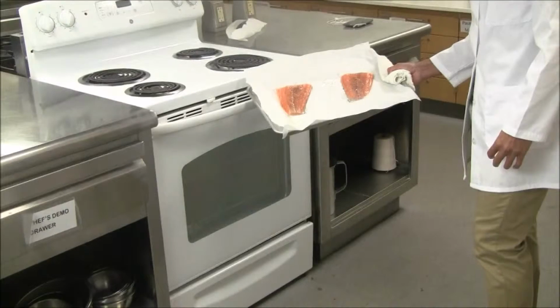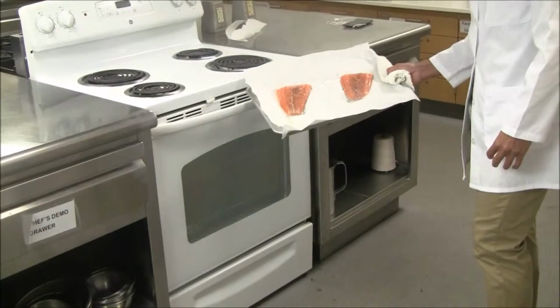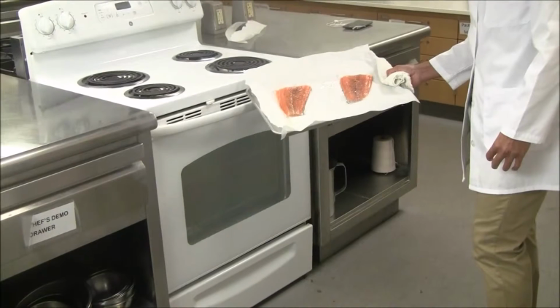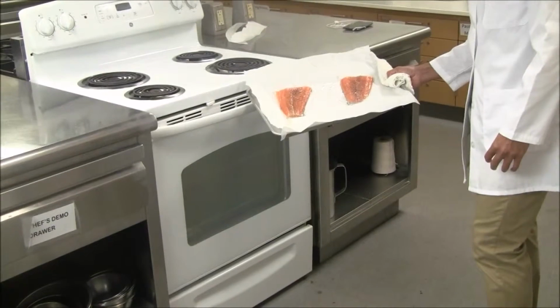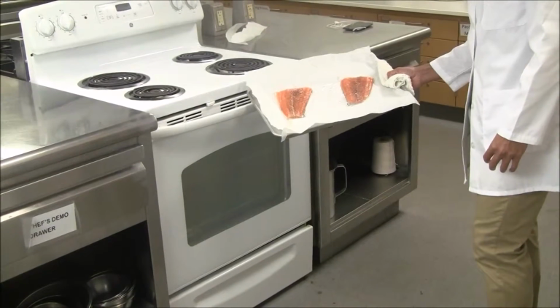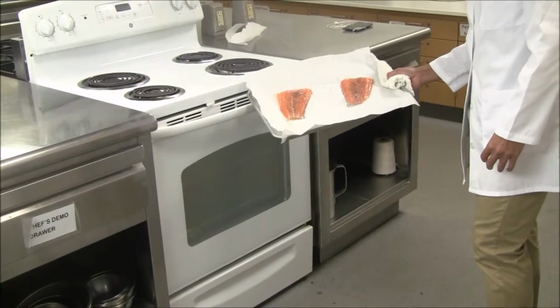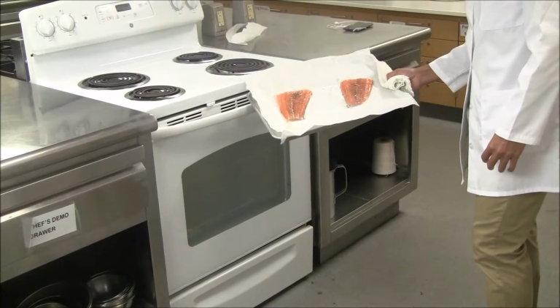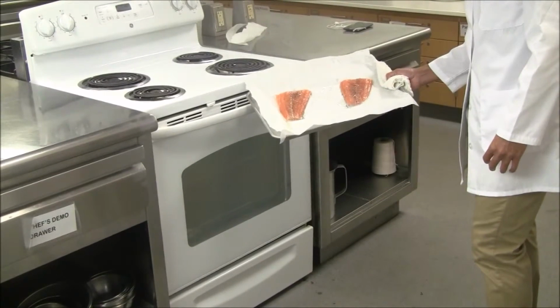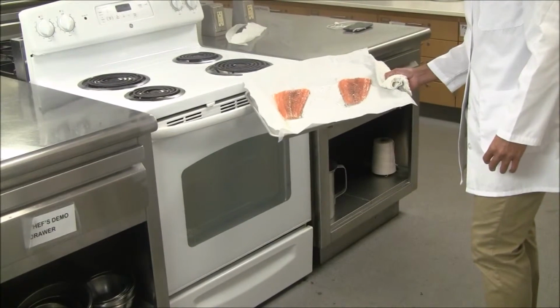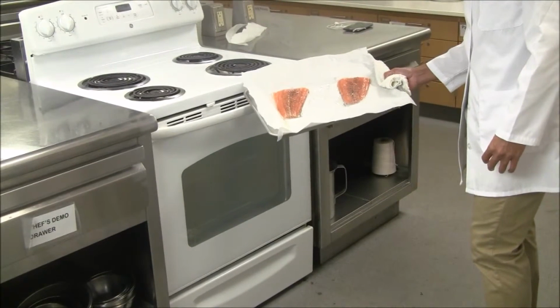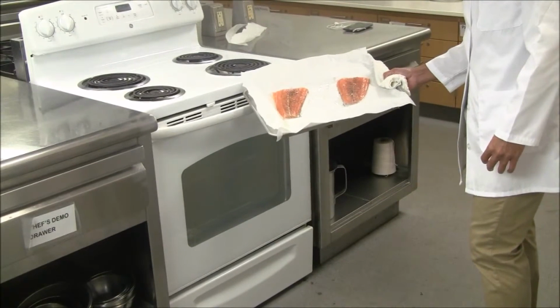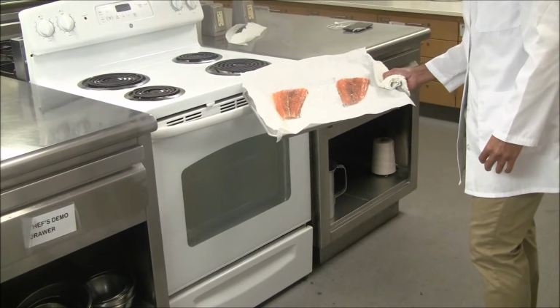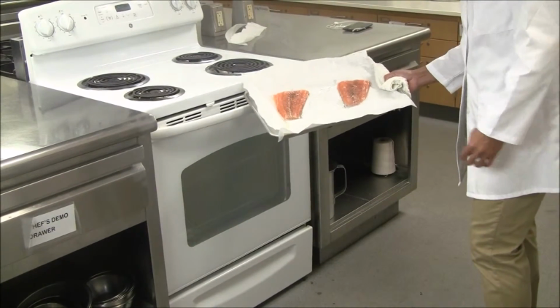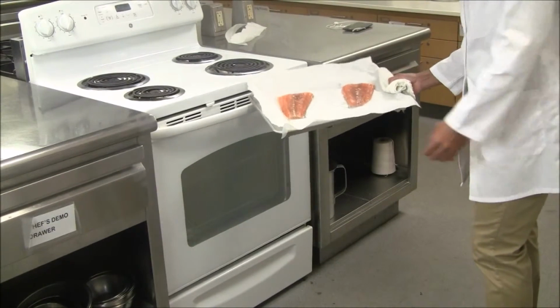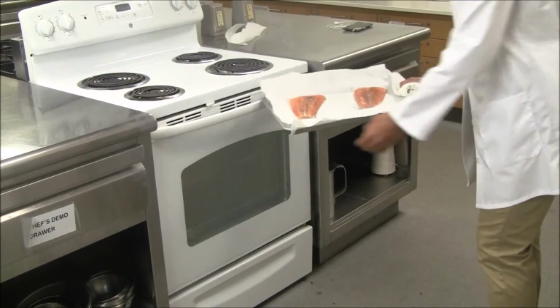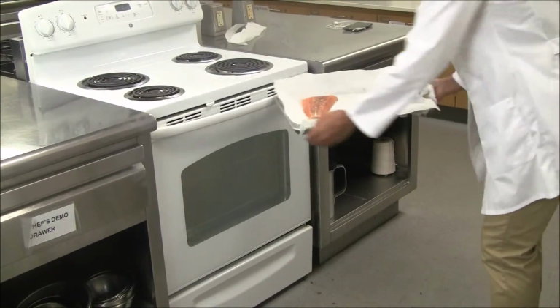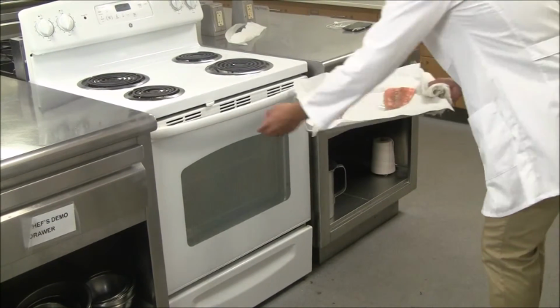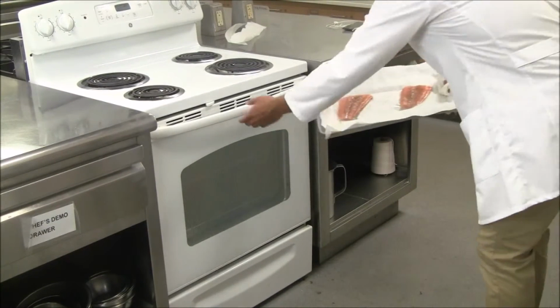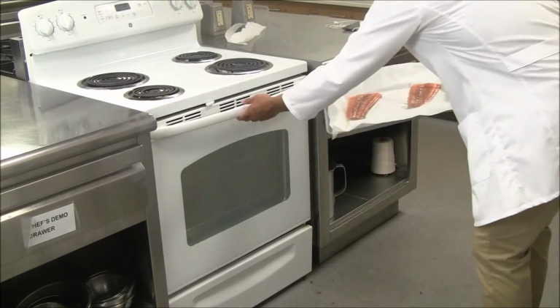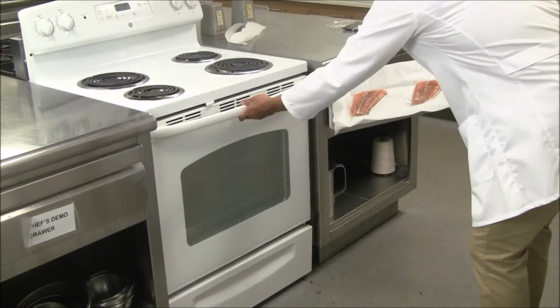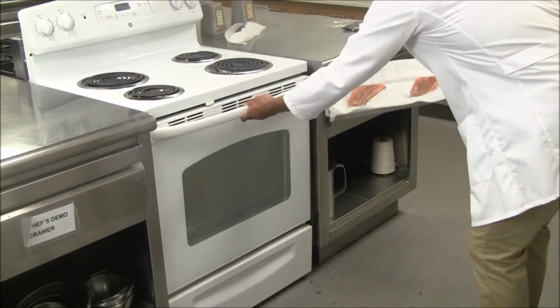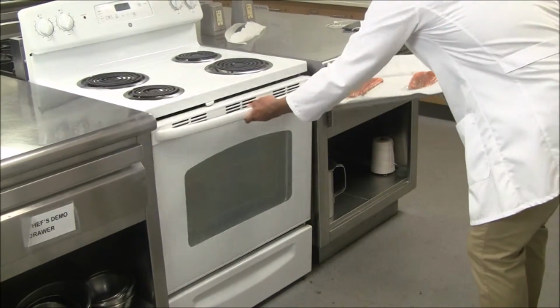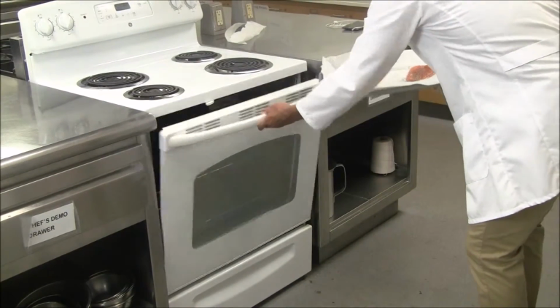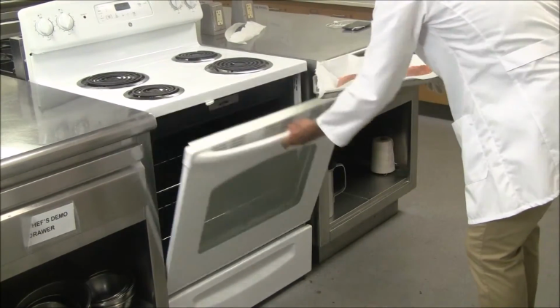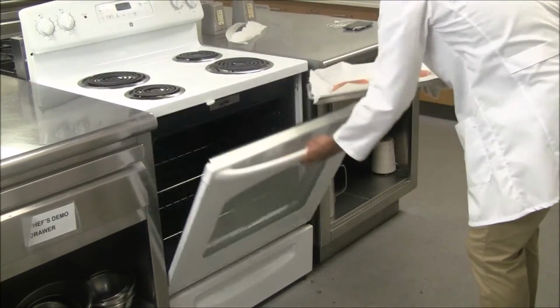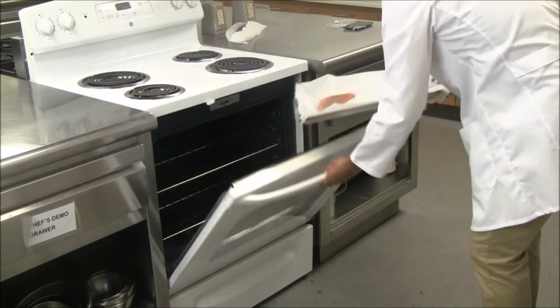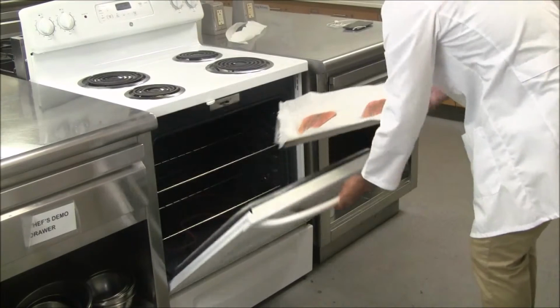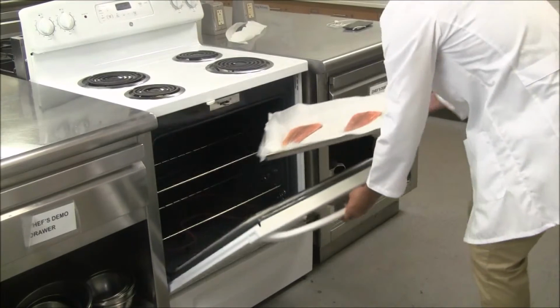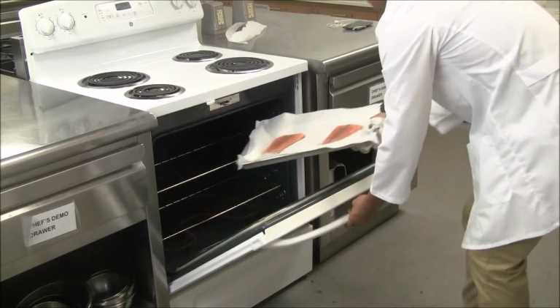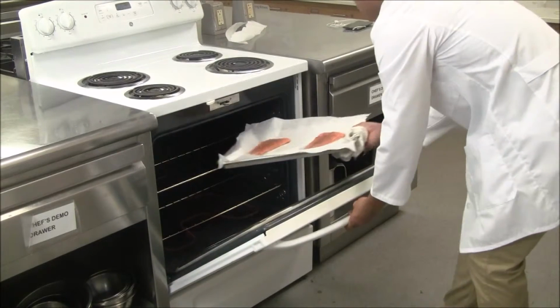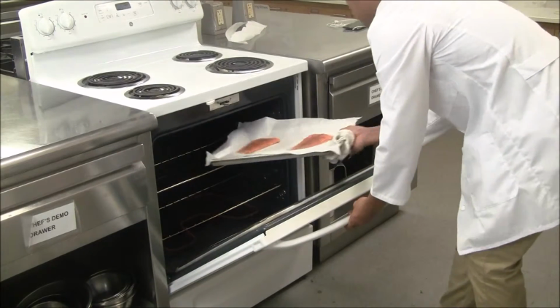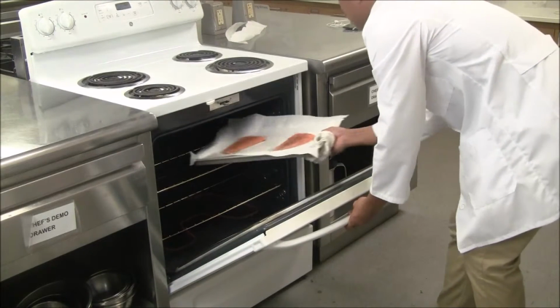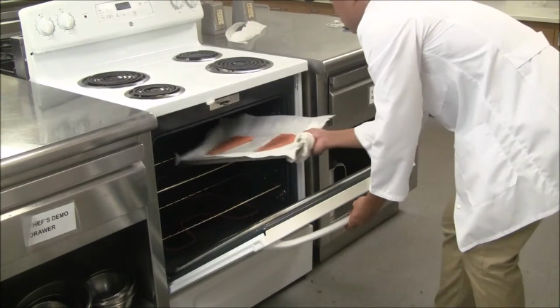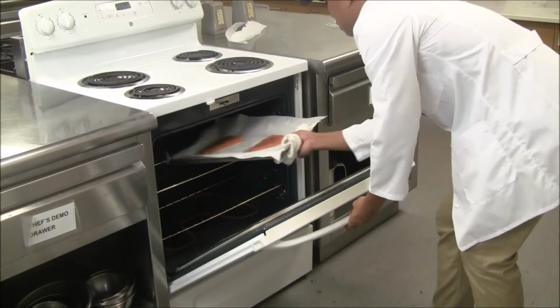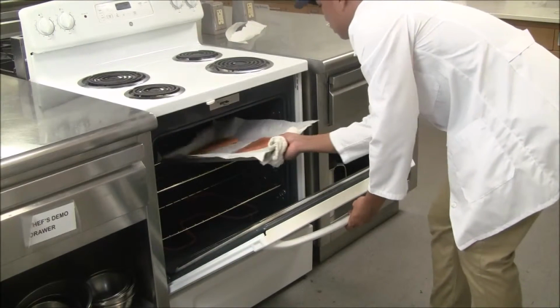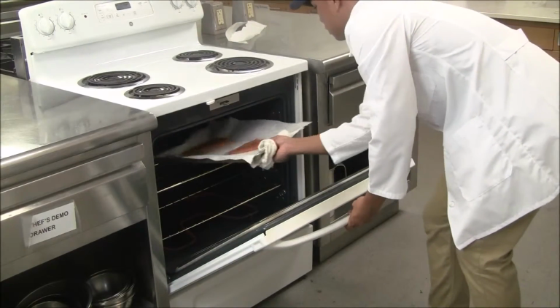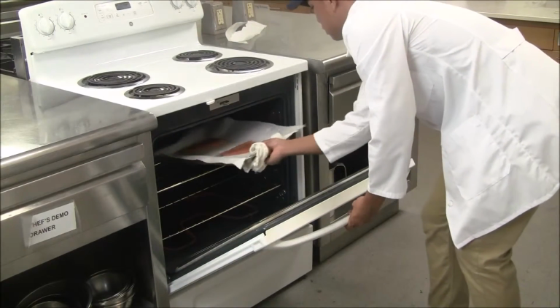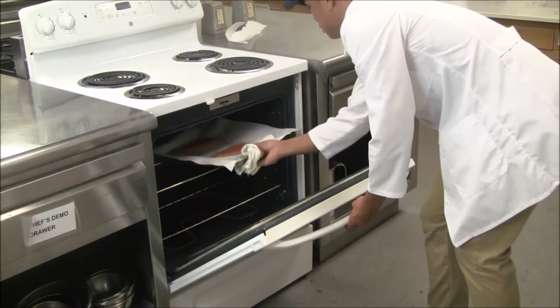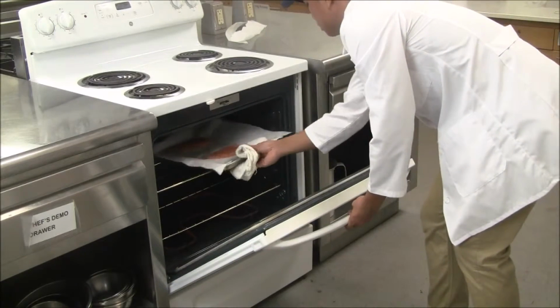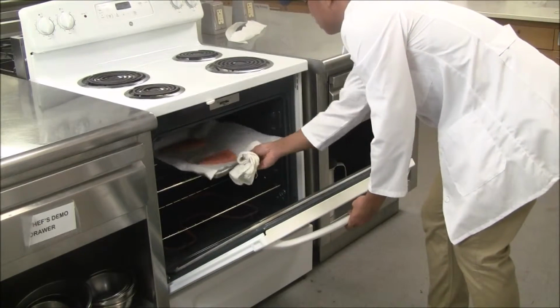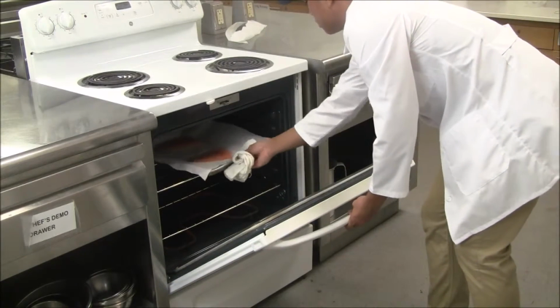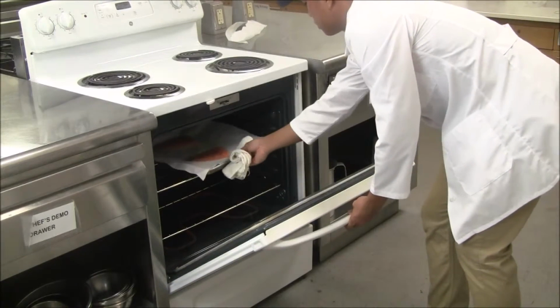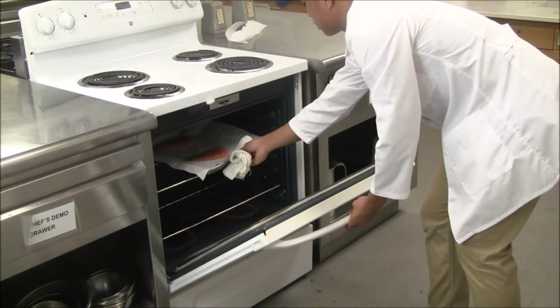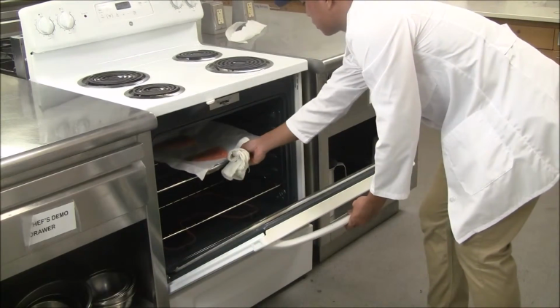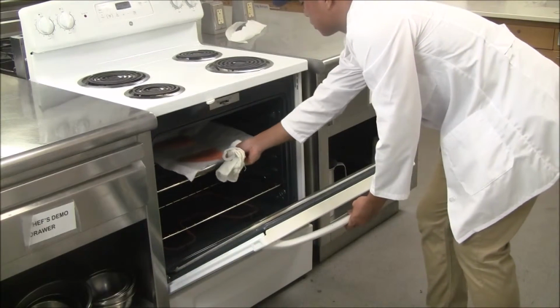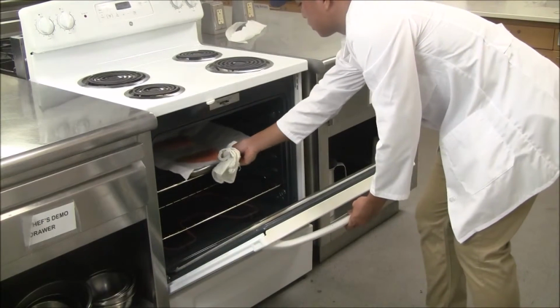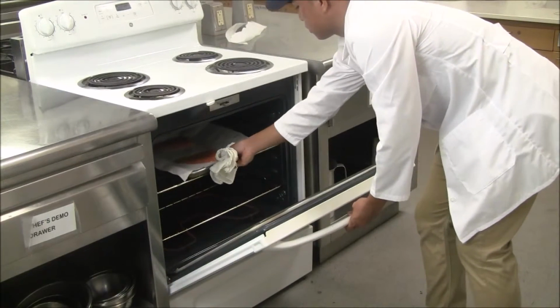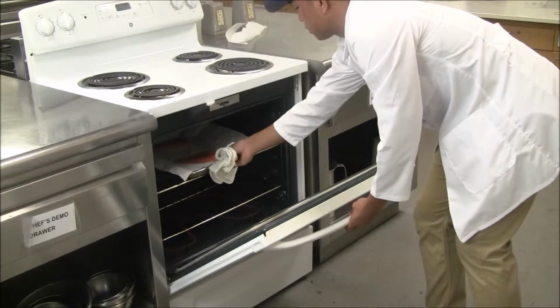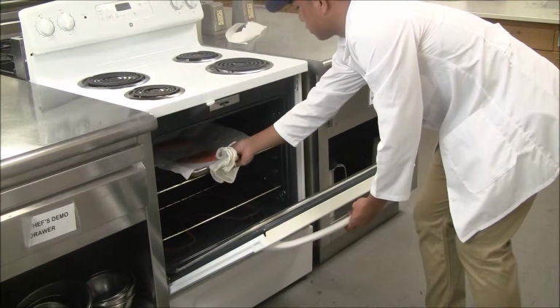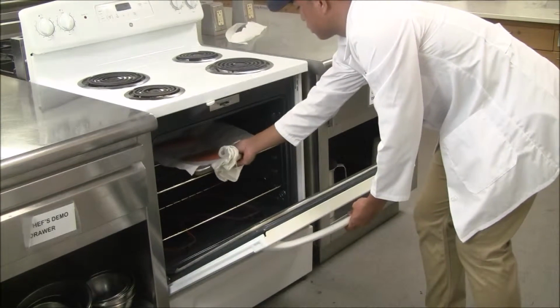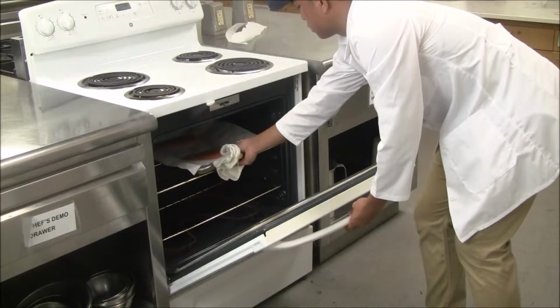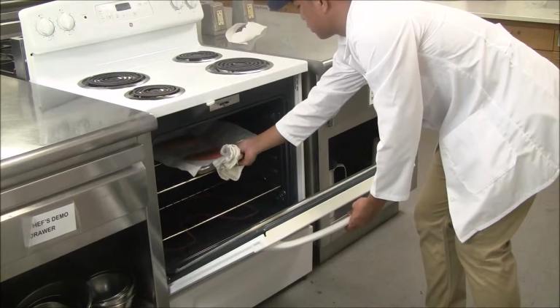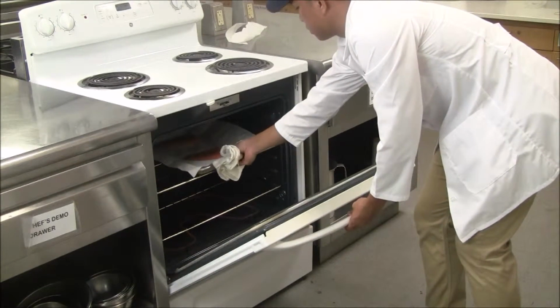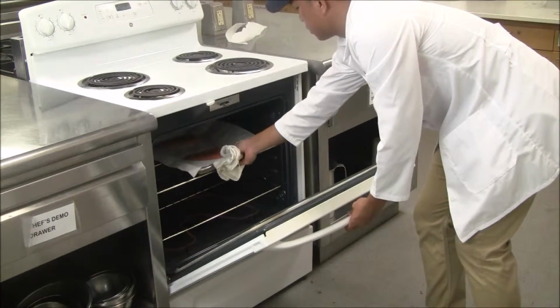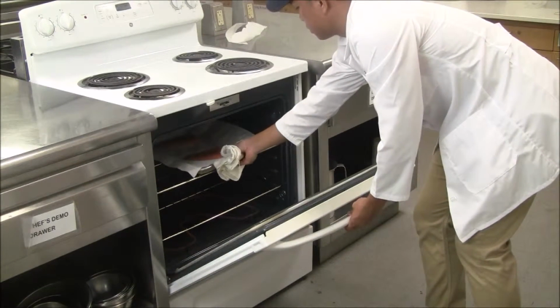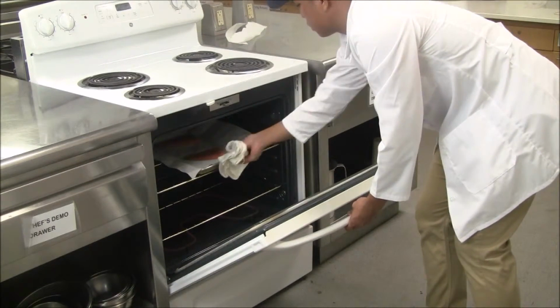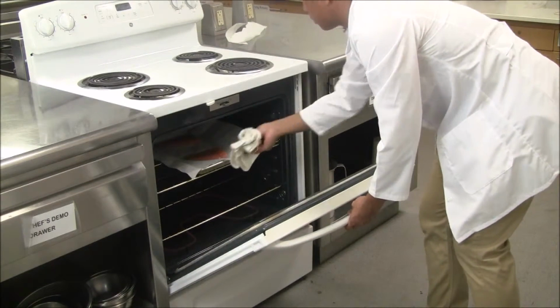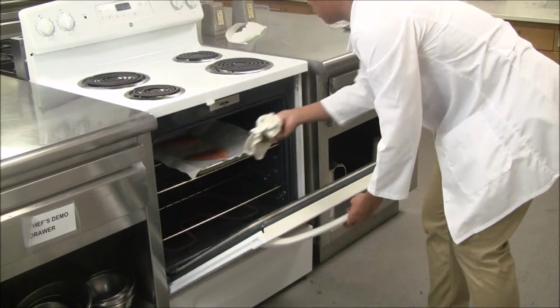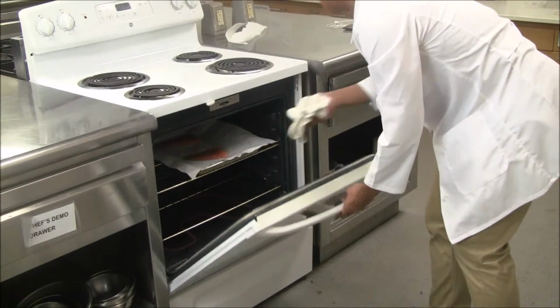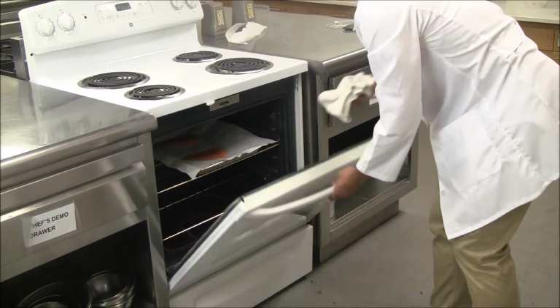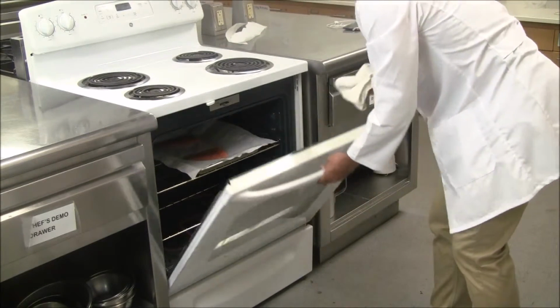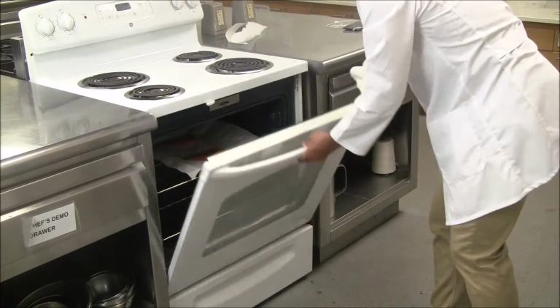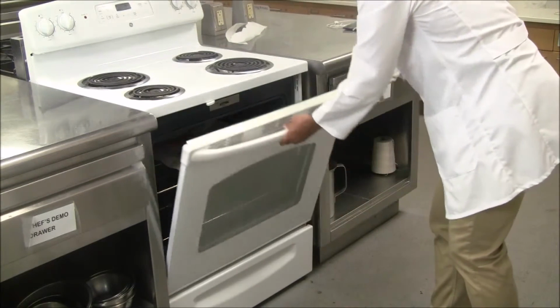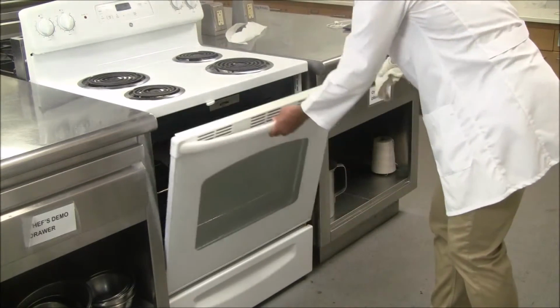After washing our hands, place the salmon in the oven and bake at 400 degrees Fahrenheit for about 25 minutes.